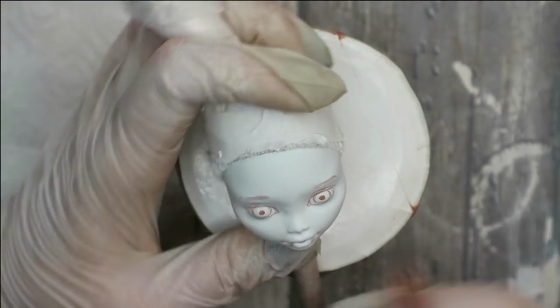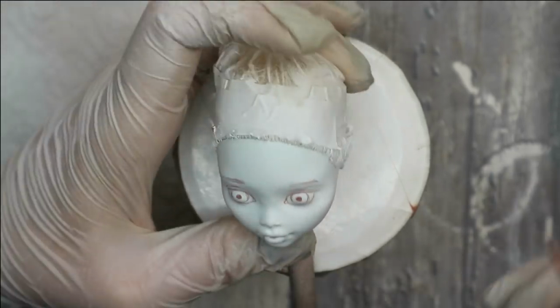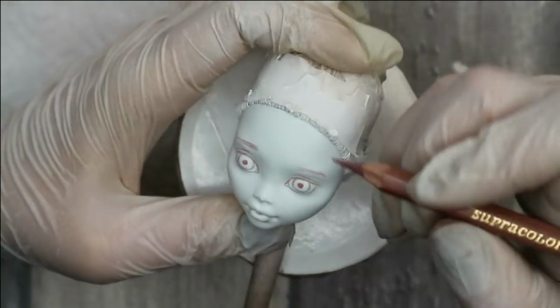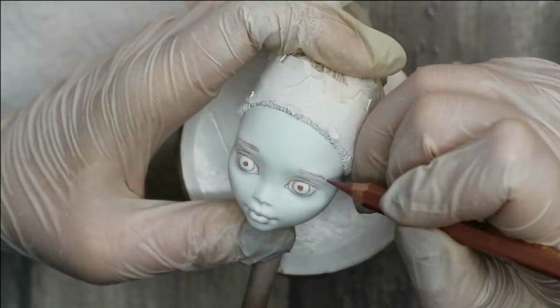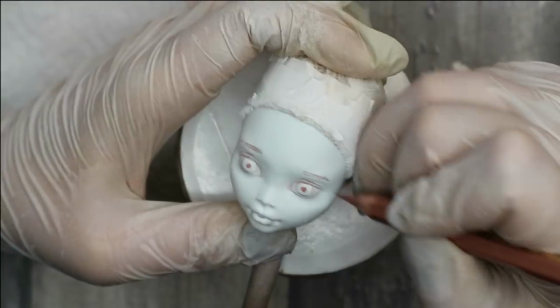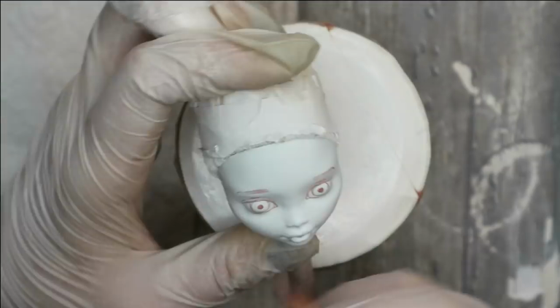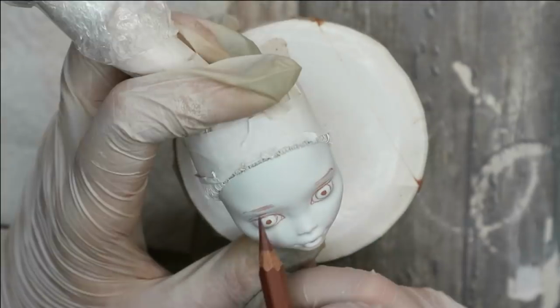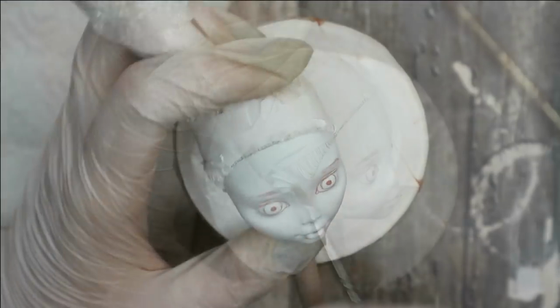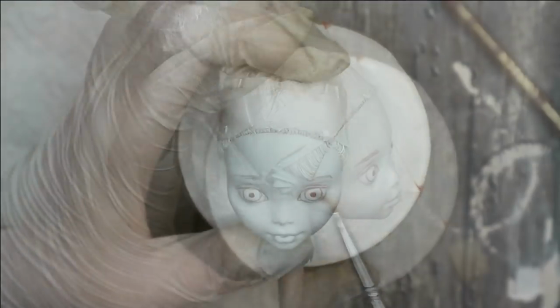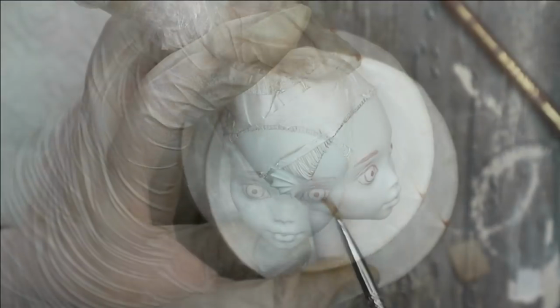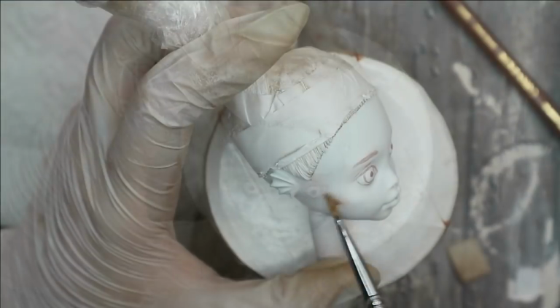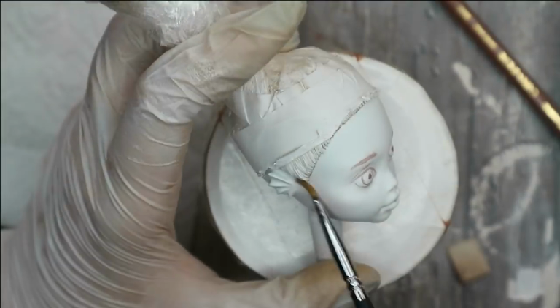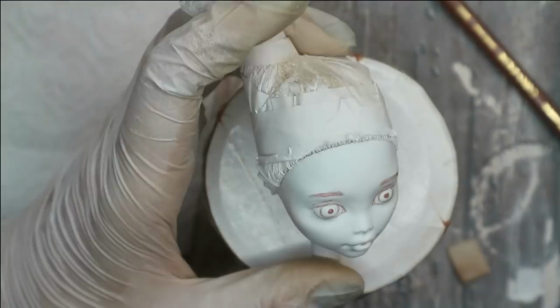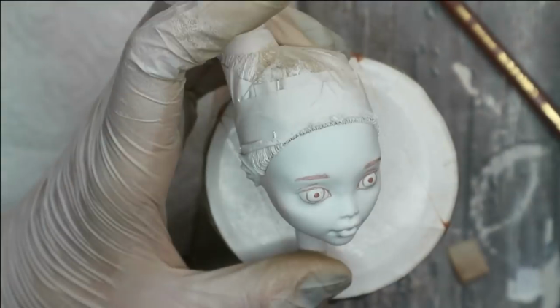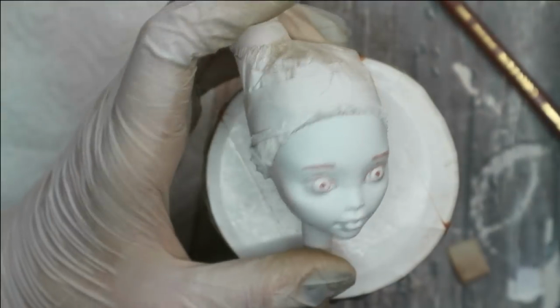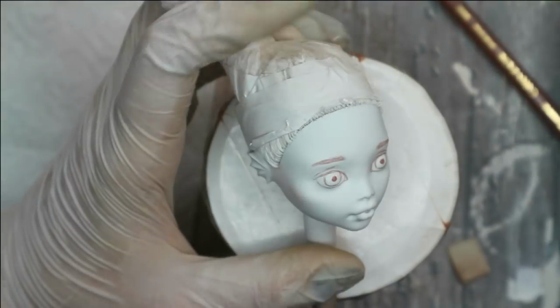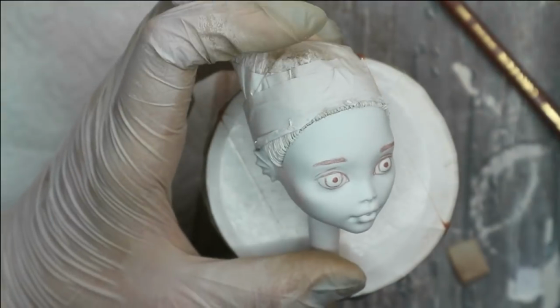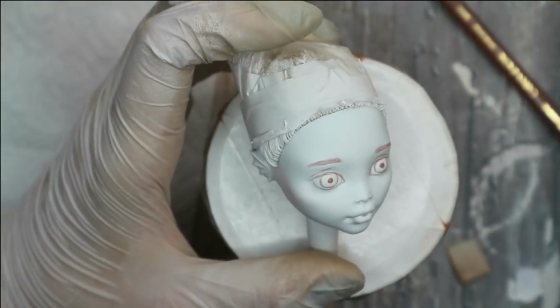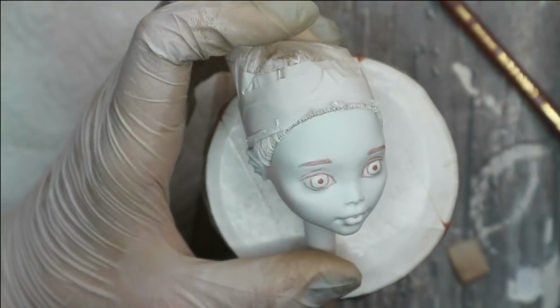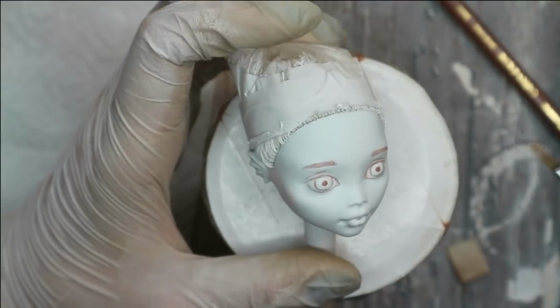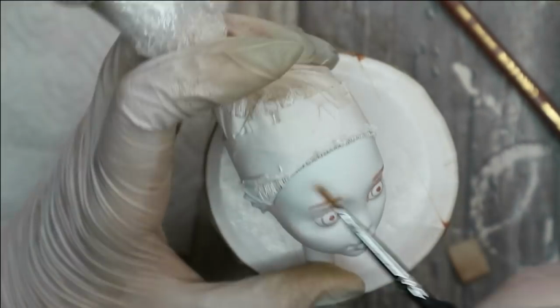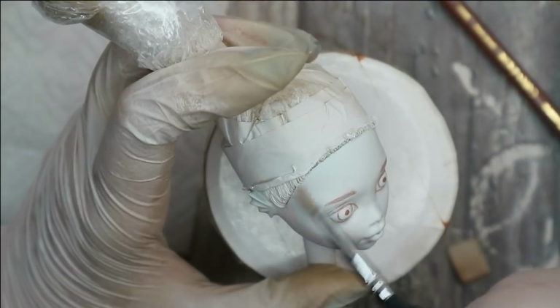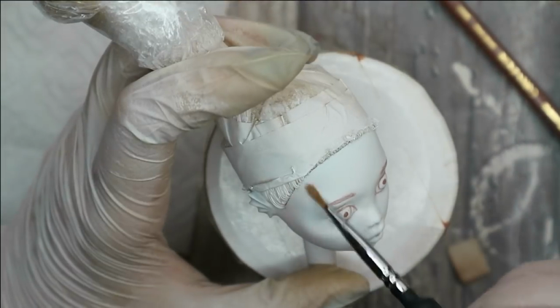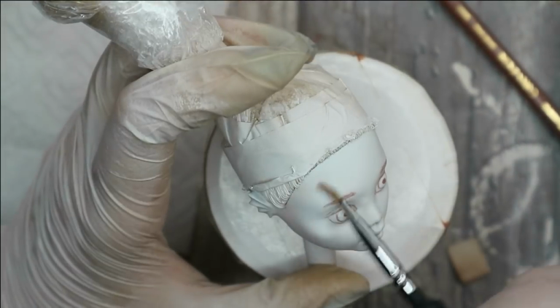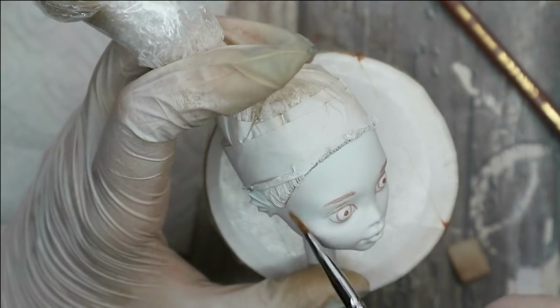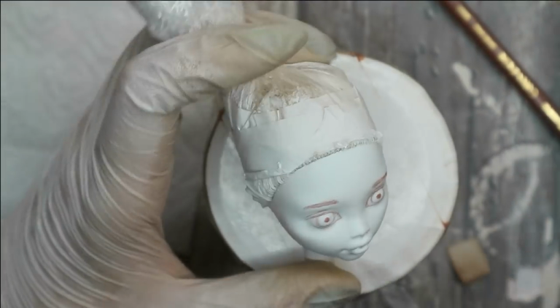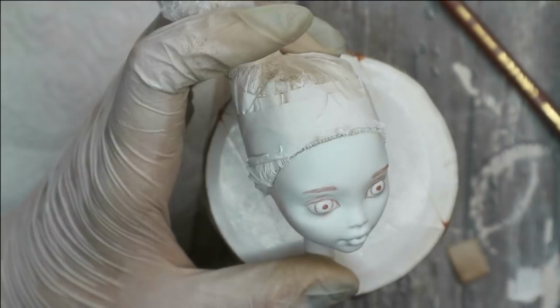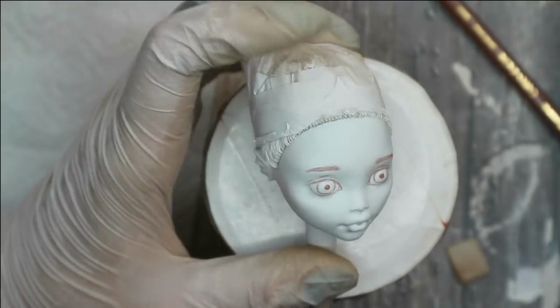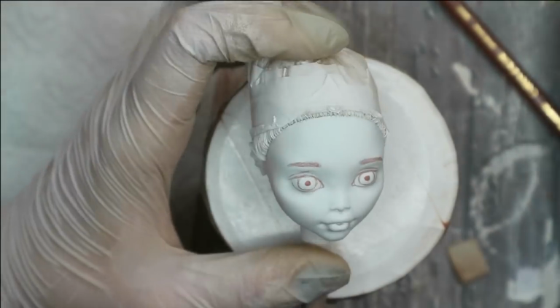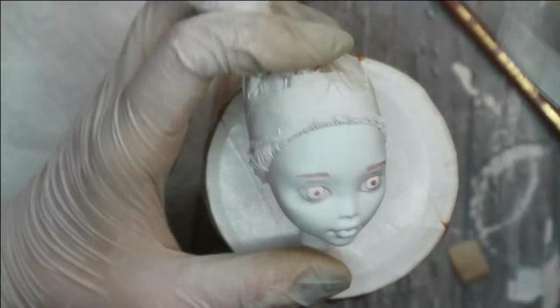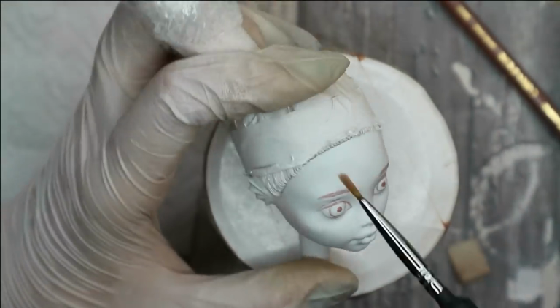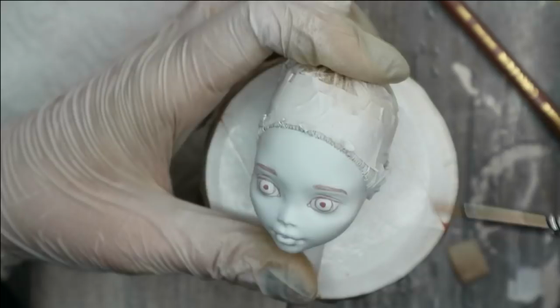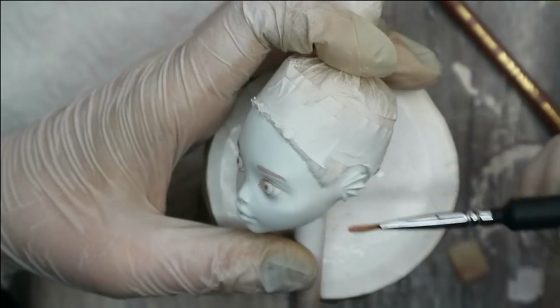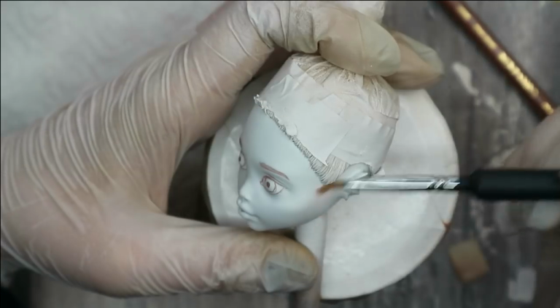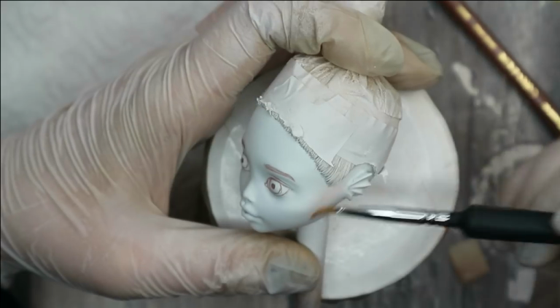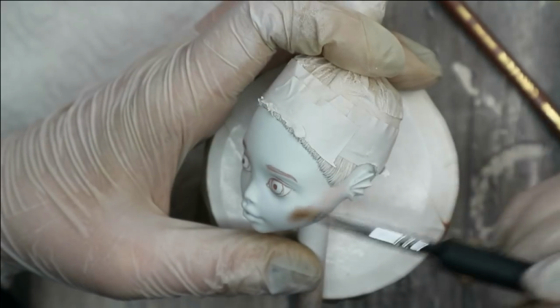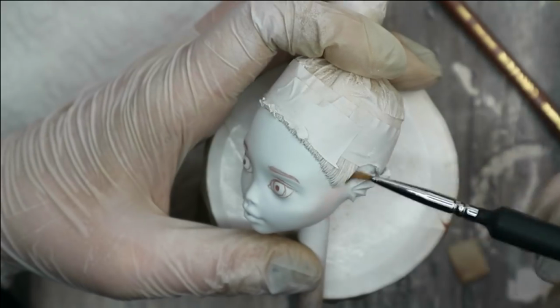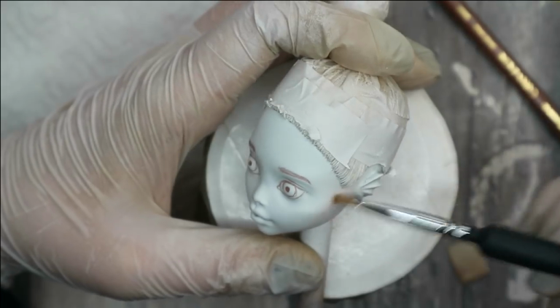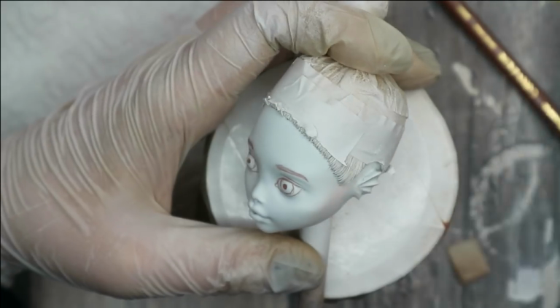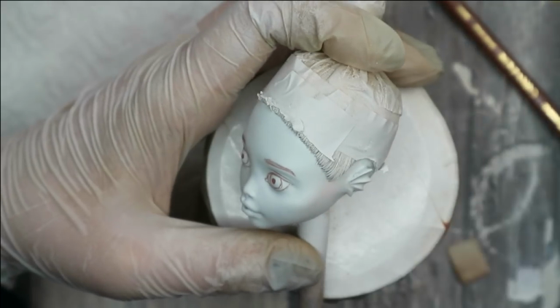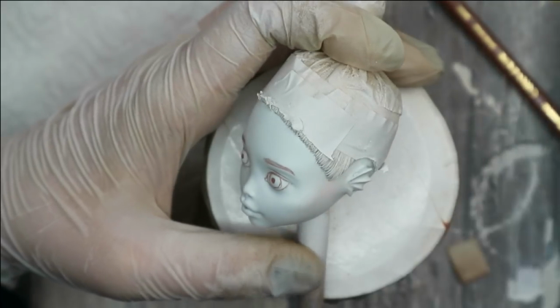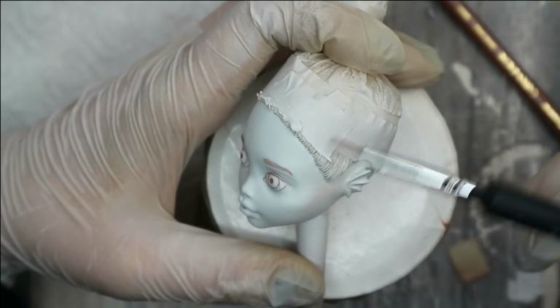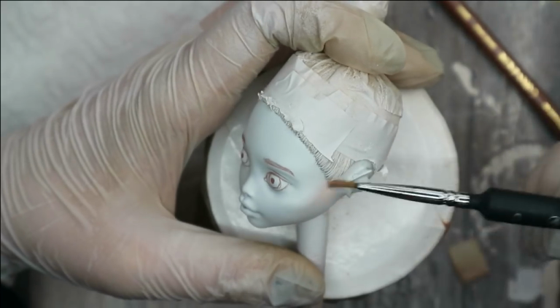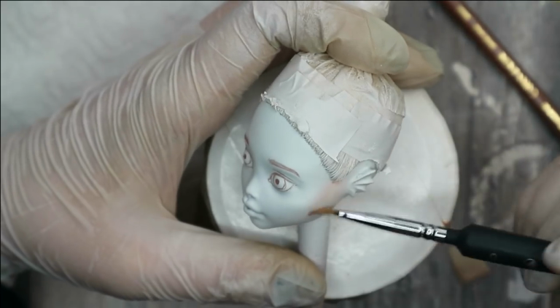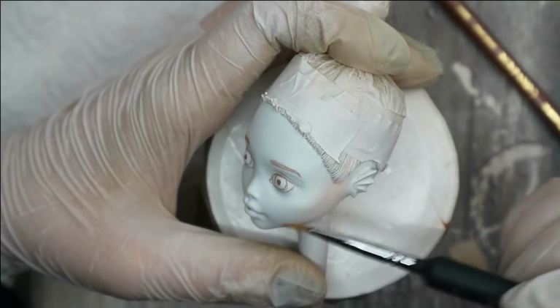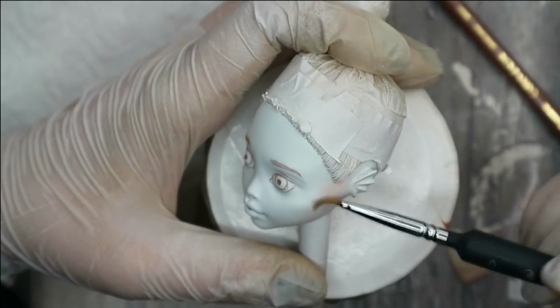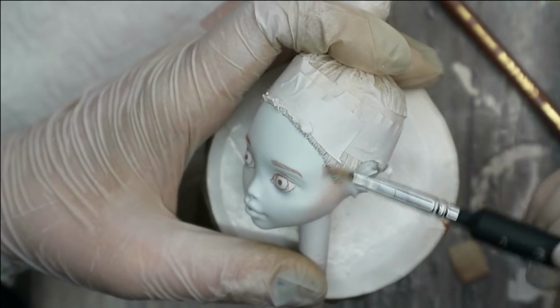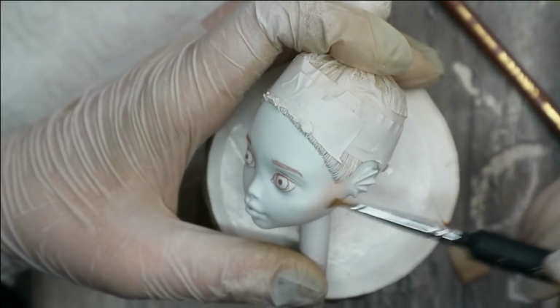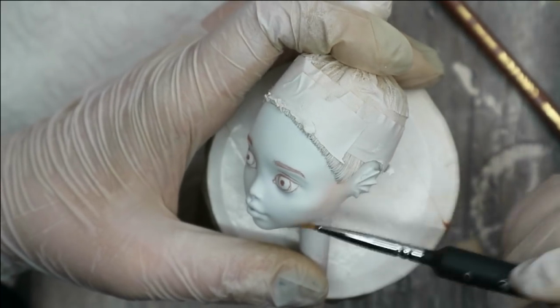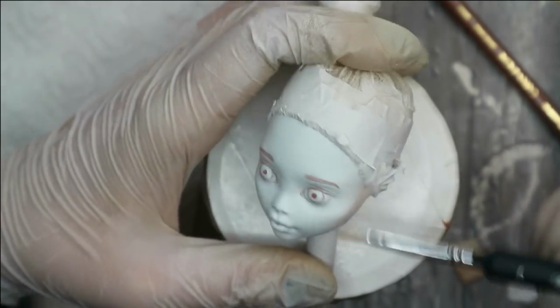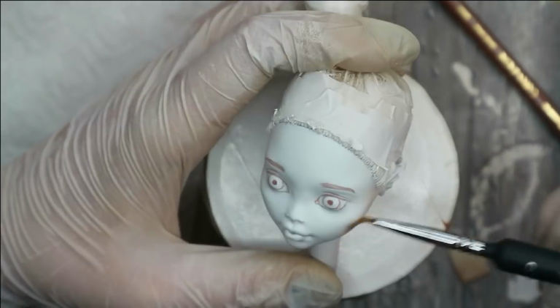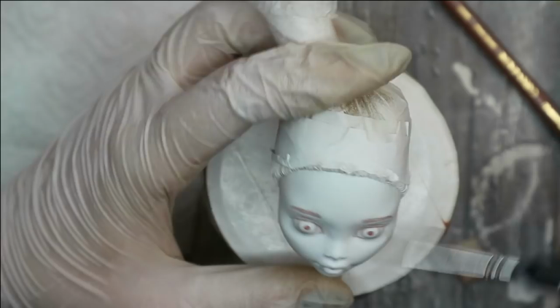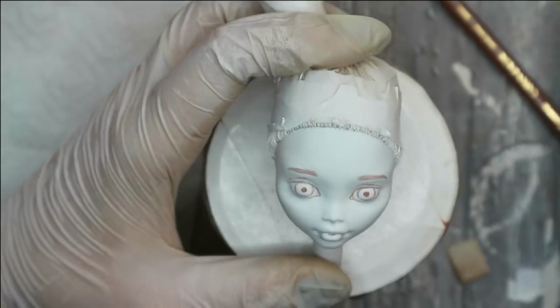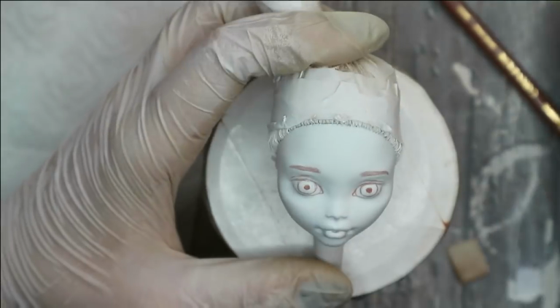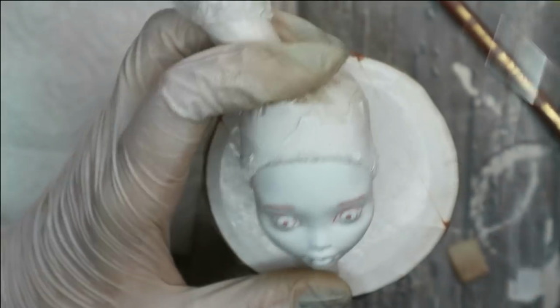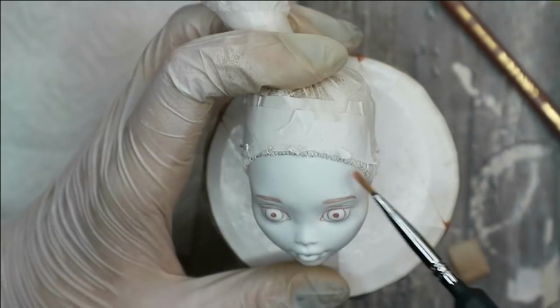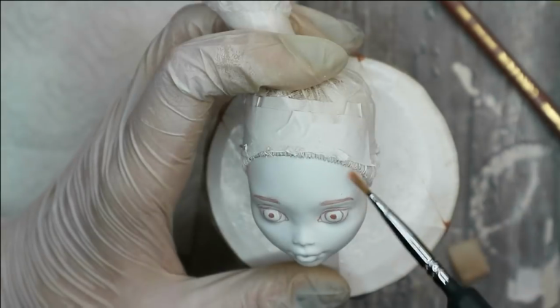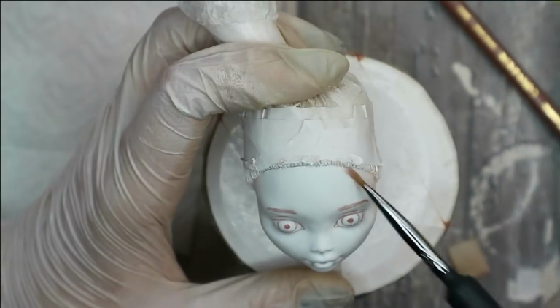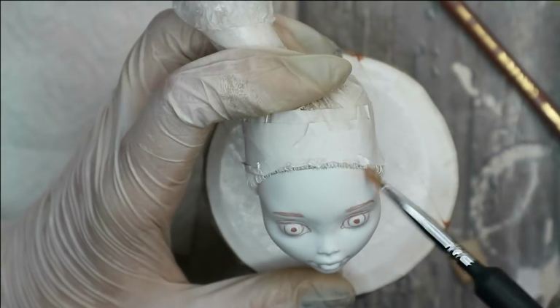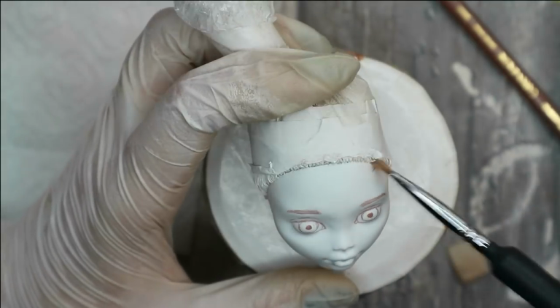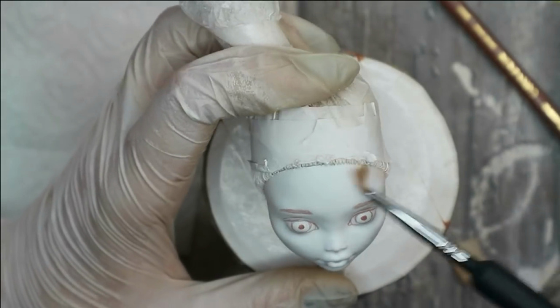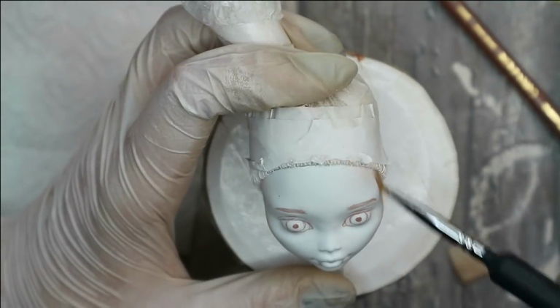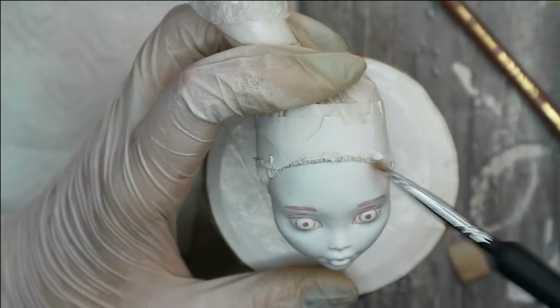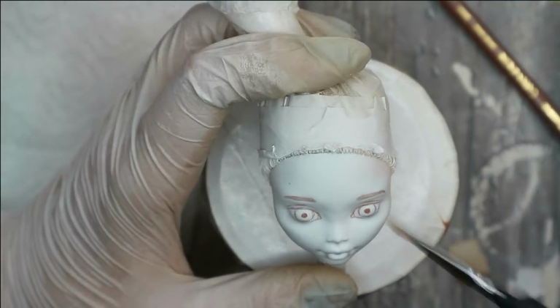And when the eyes and the eyebrows are in their places, I can blush the face with the pastels we've just prepared.